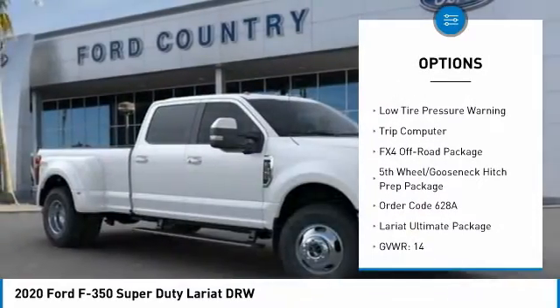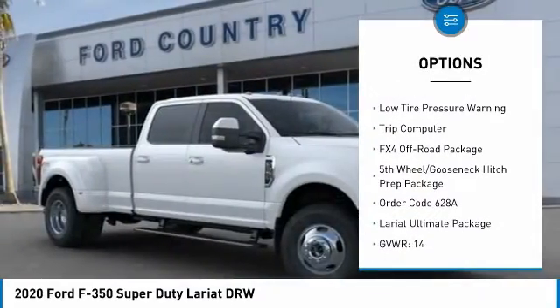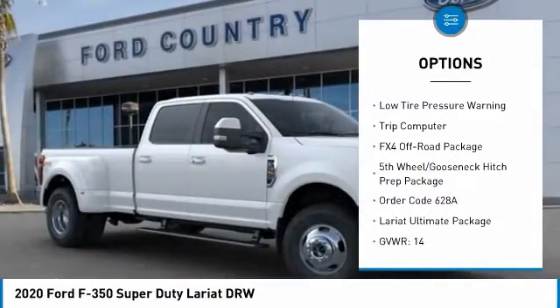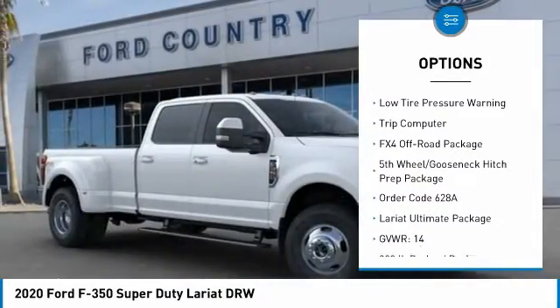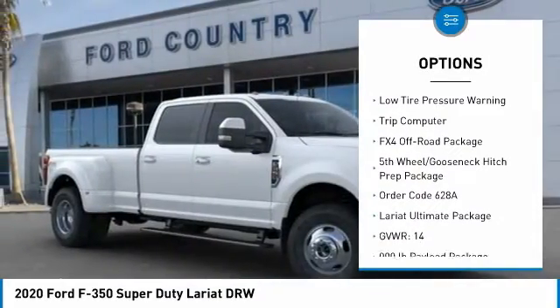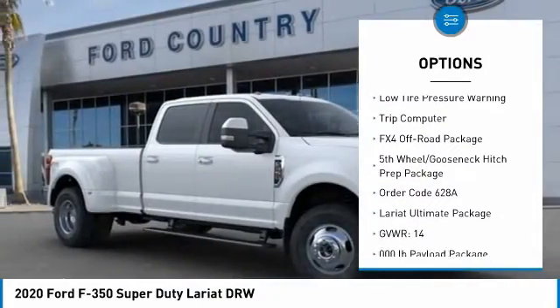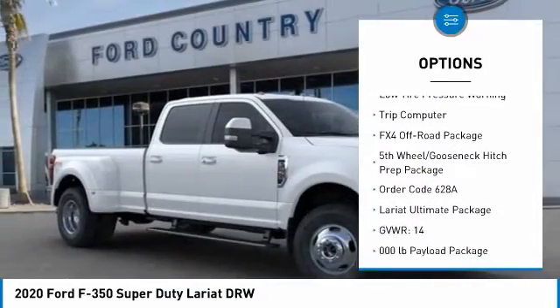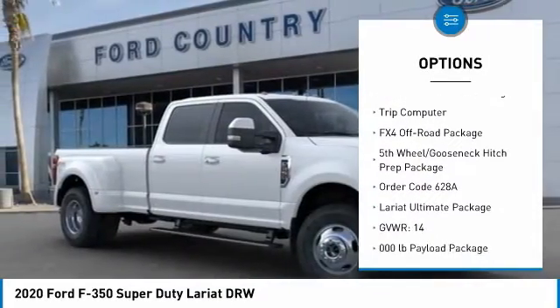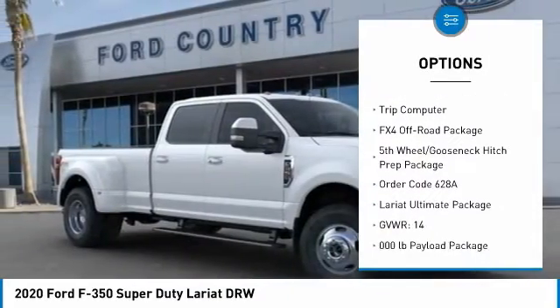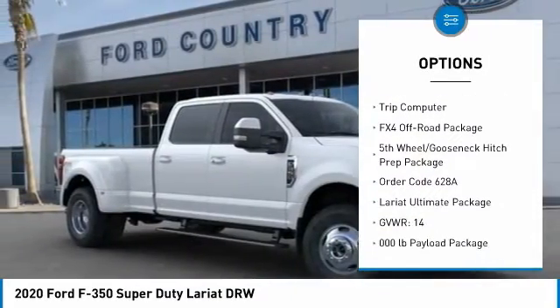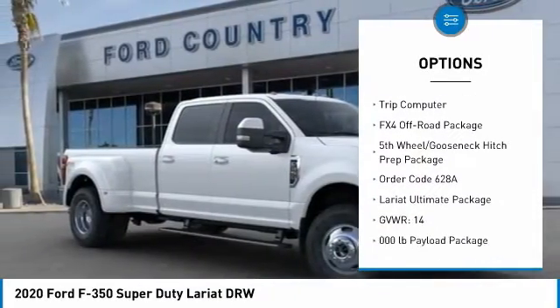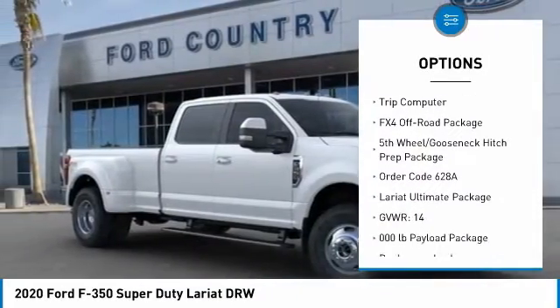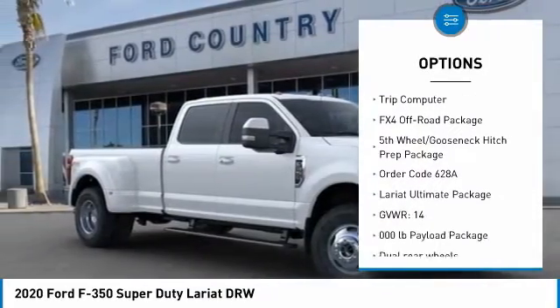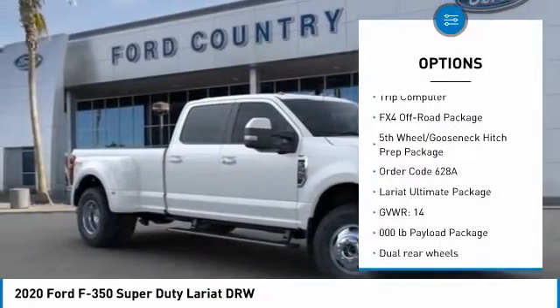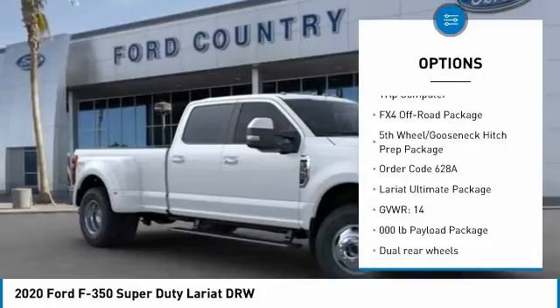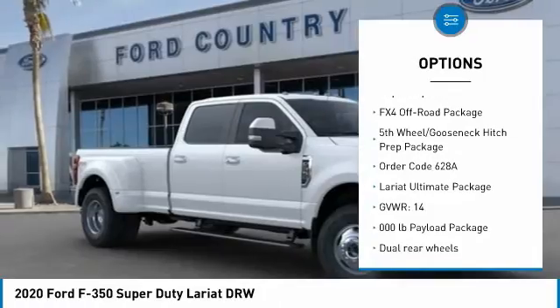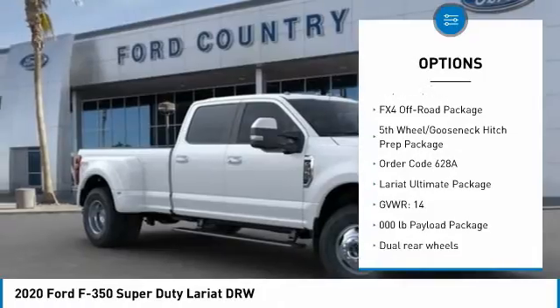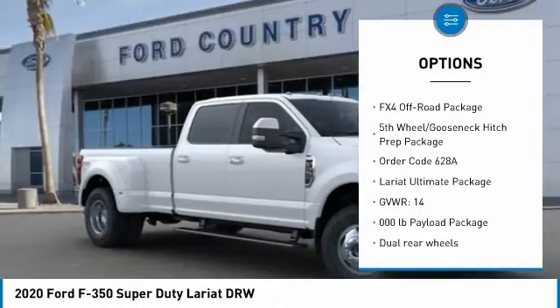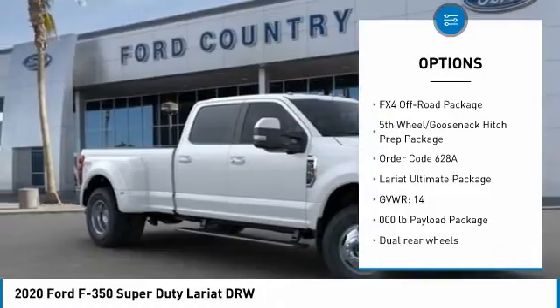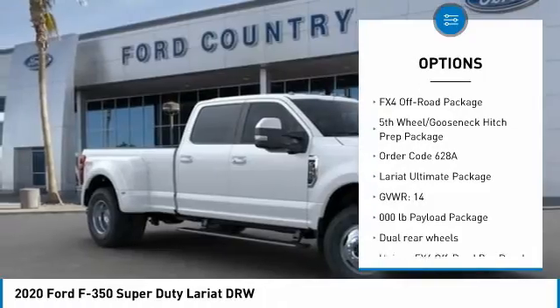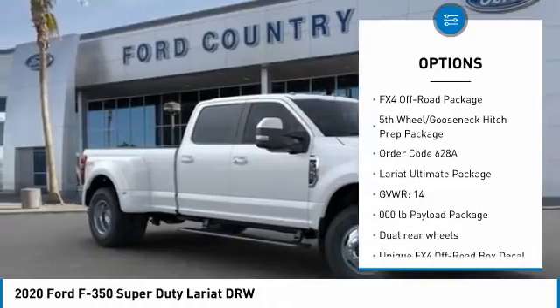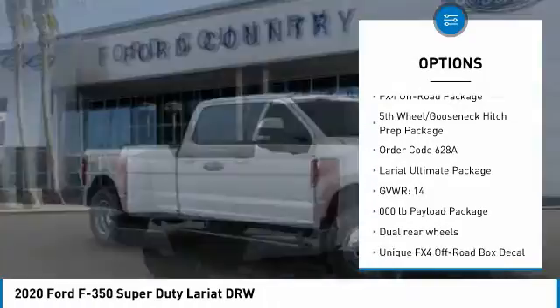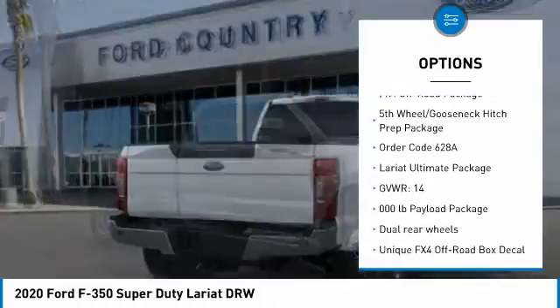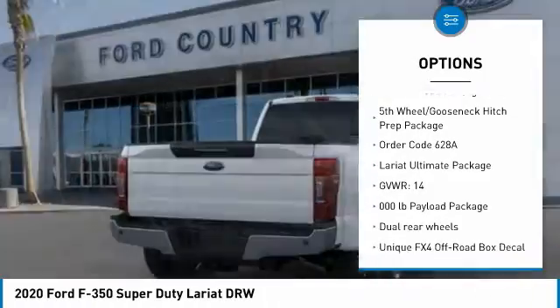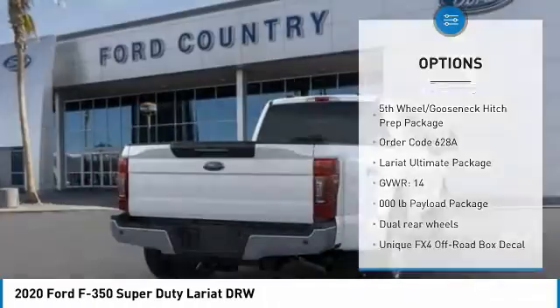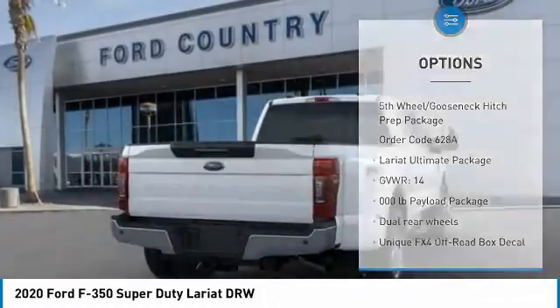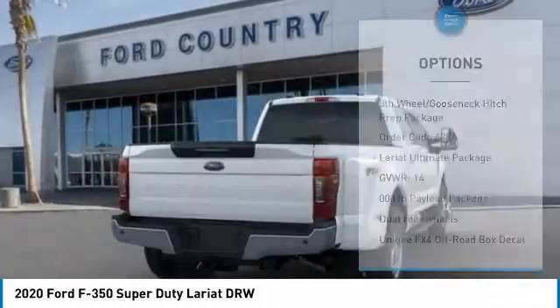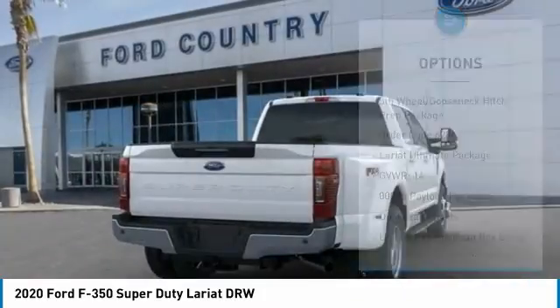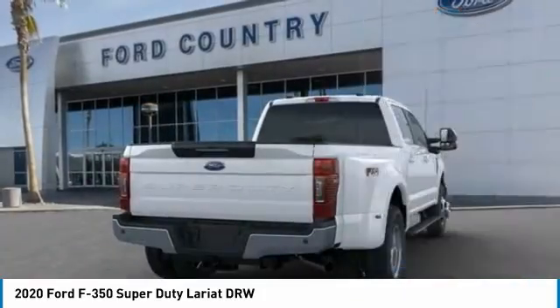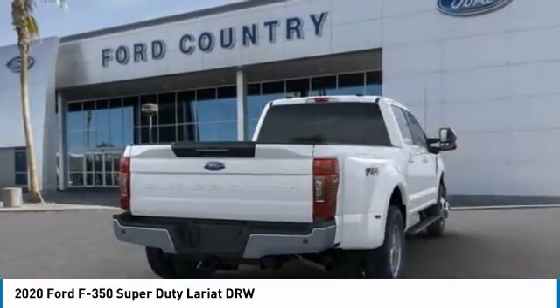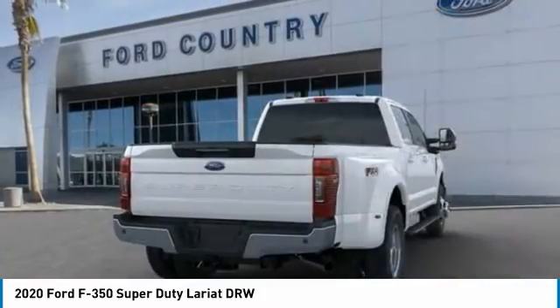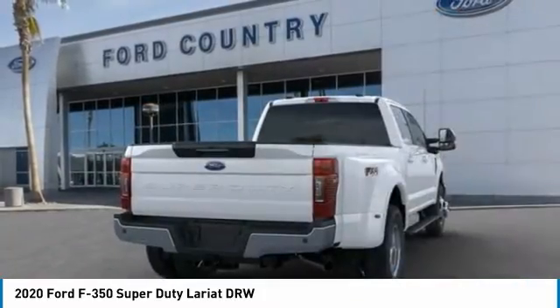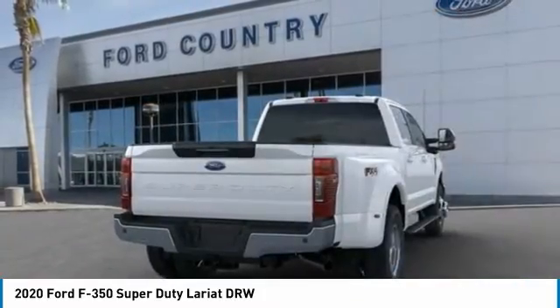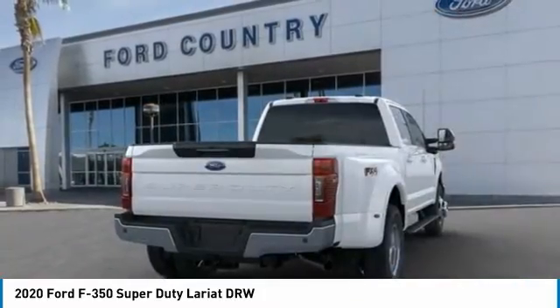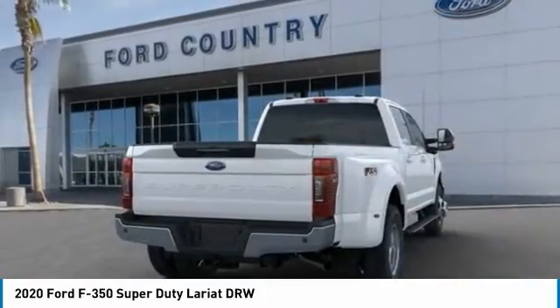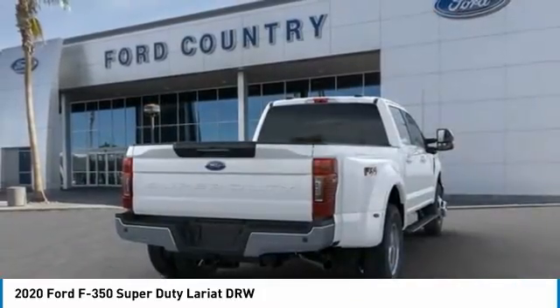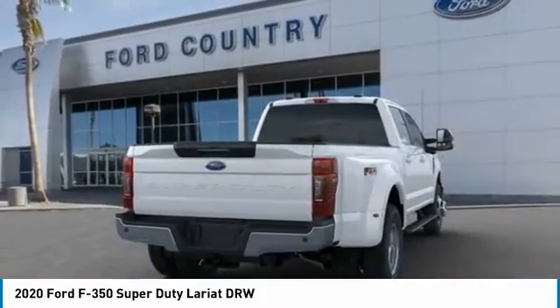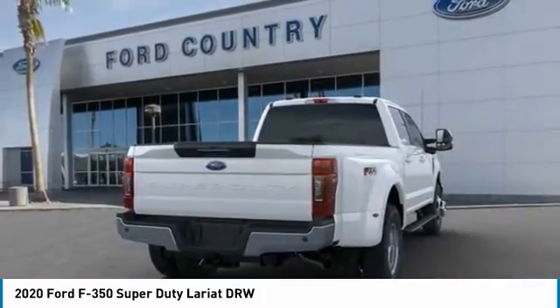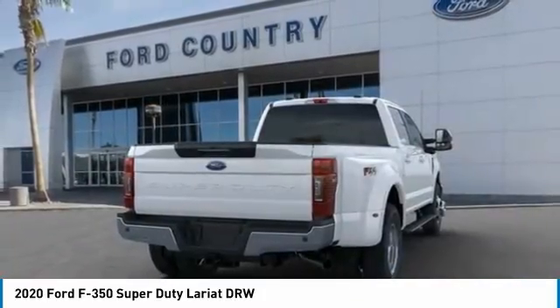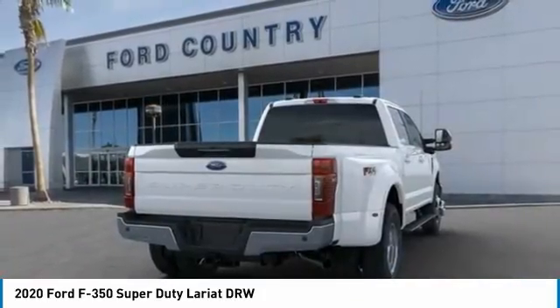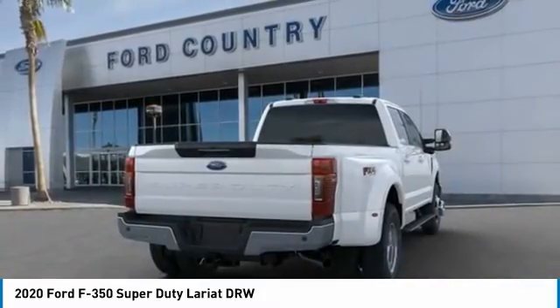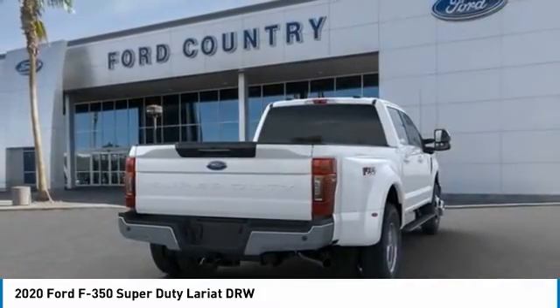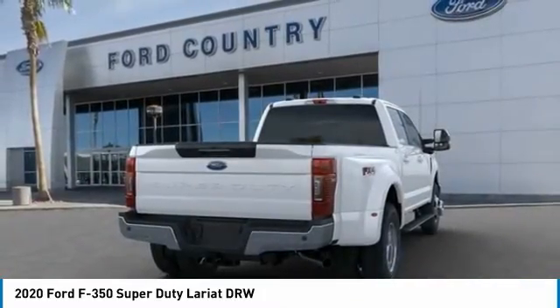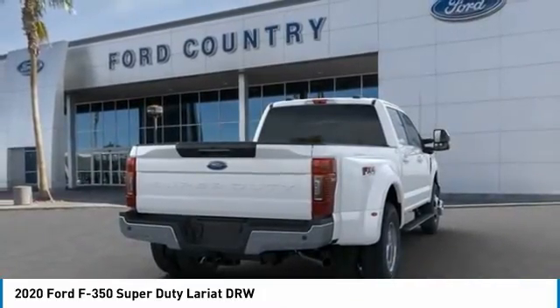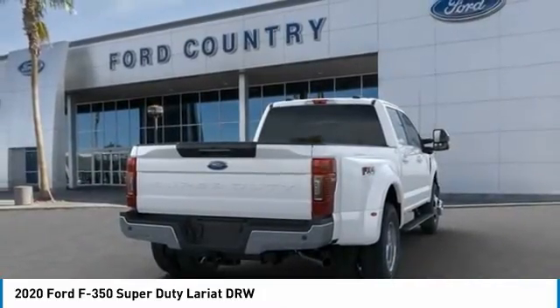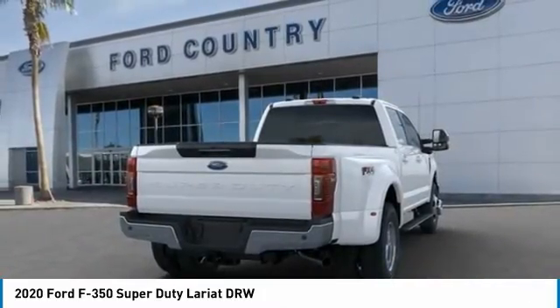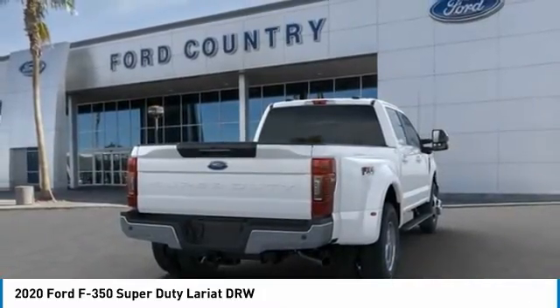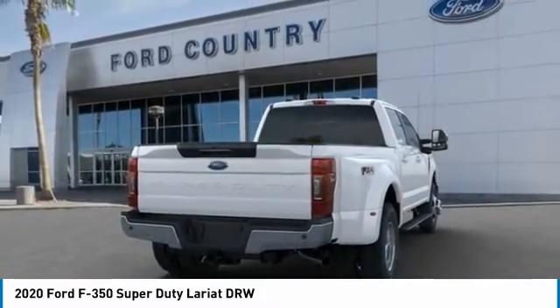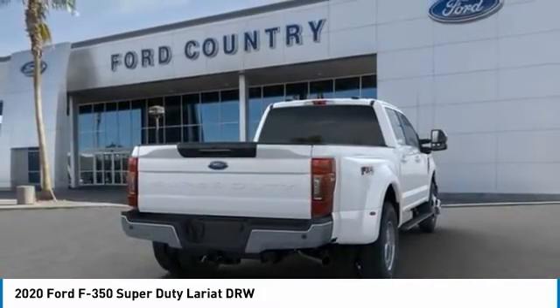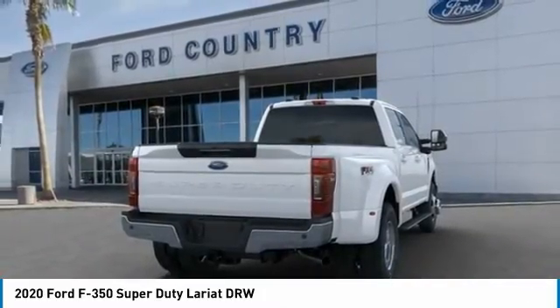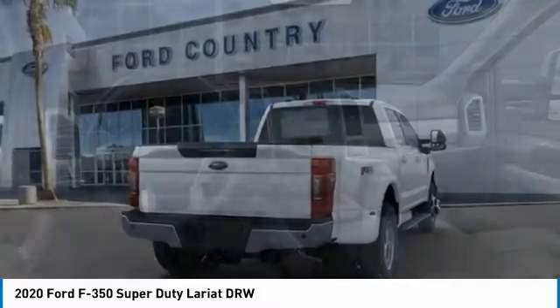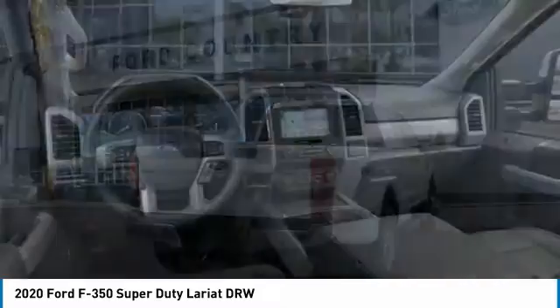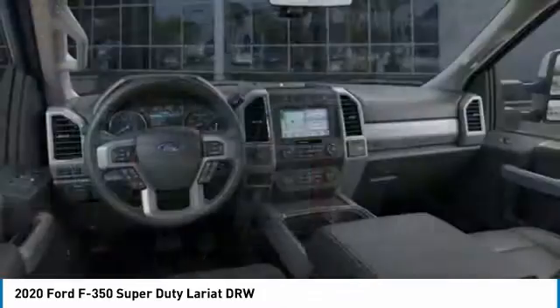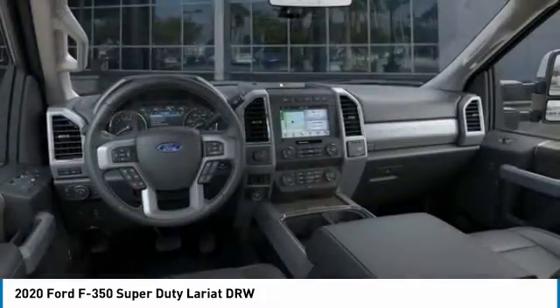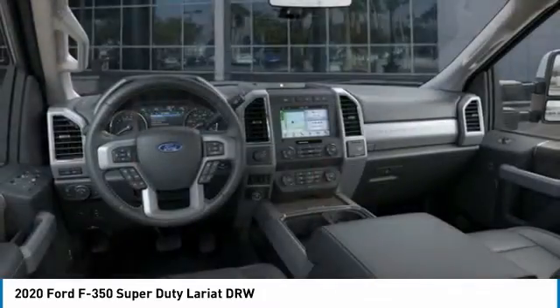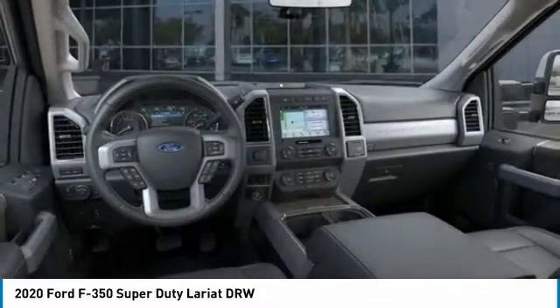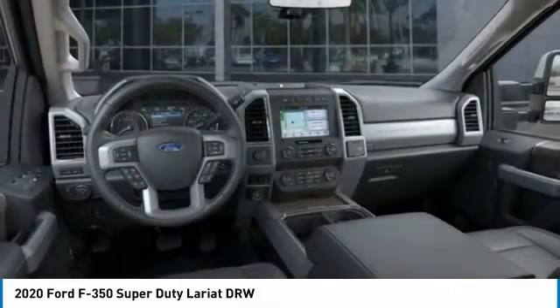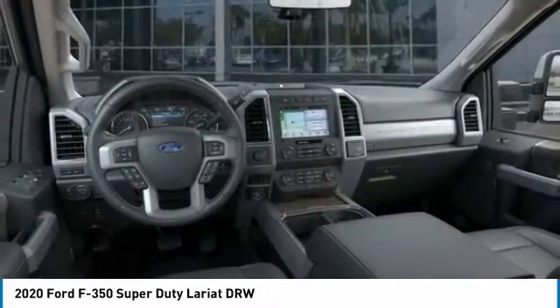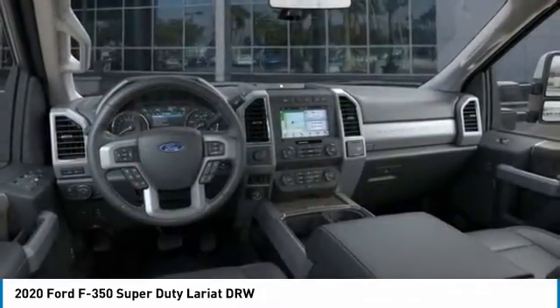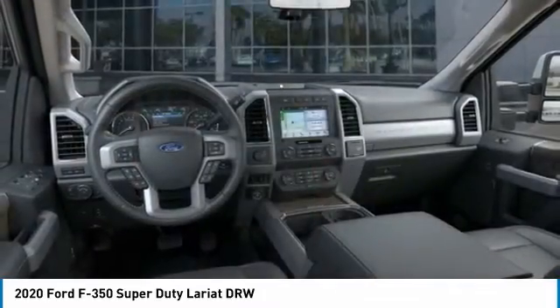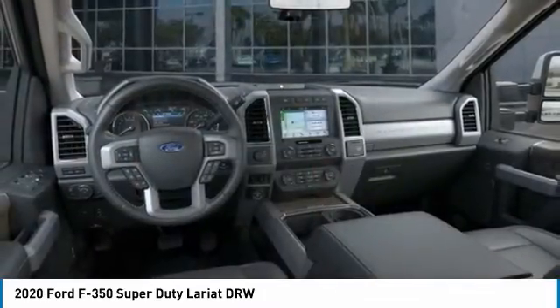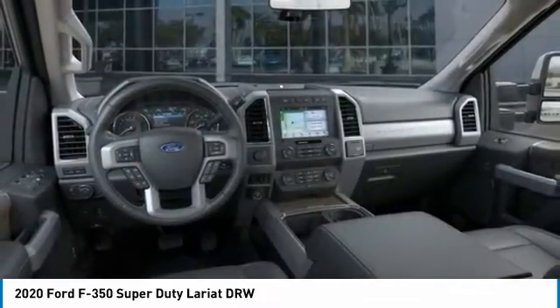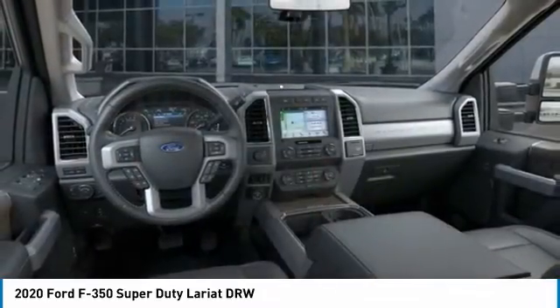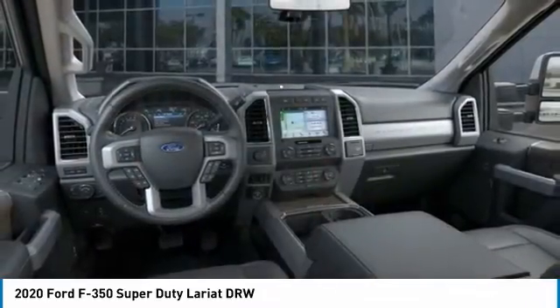Dual rear wheels, engine block heater, four-wheel disc brakes, low tire pressure warning, trip computer.